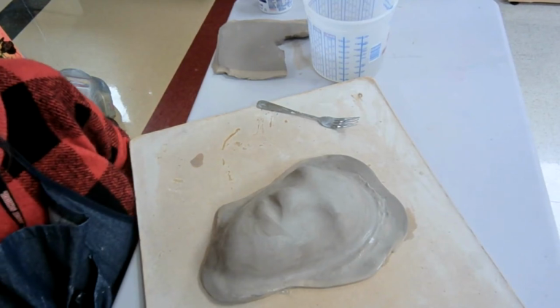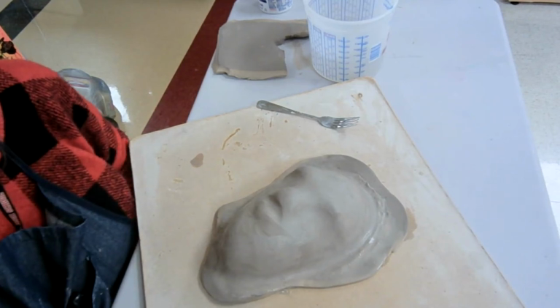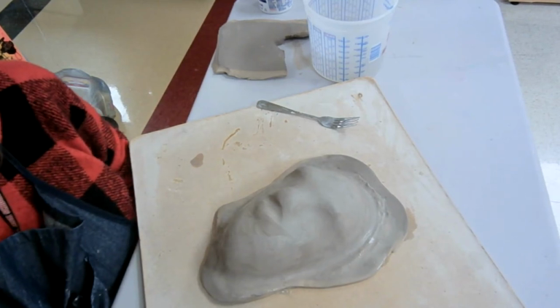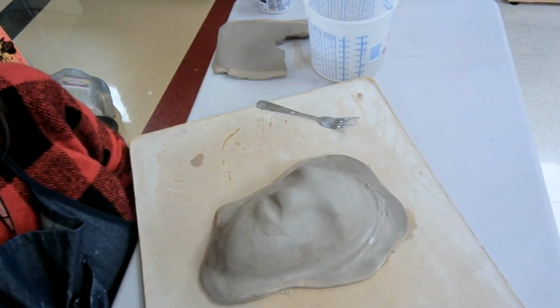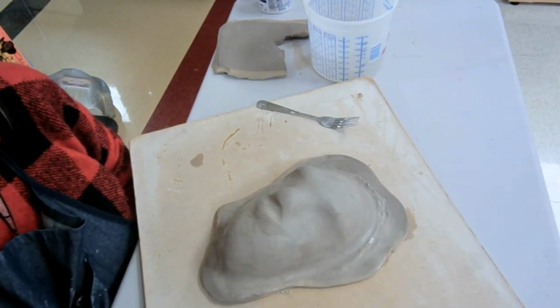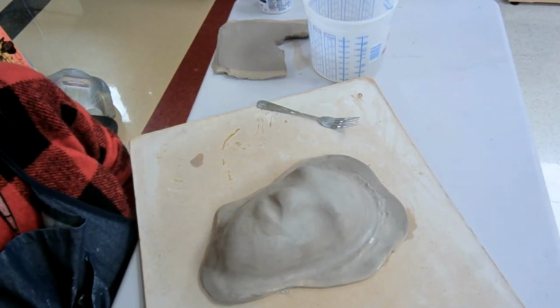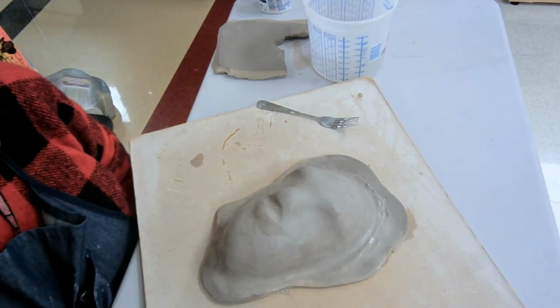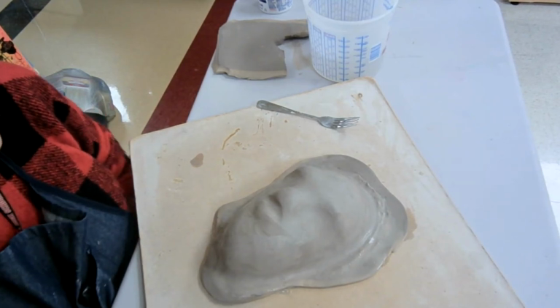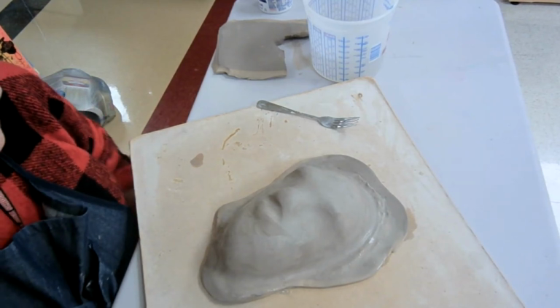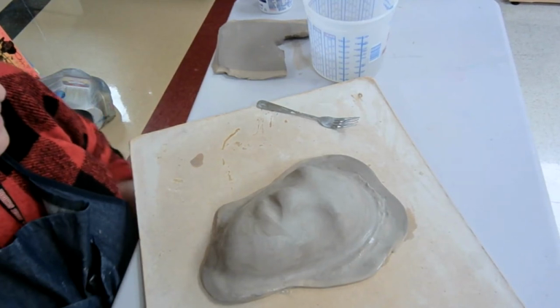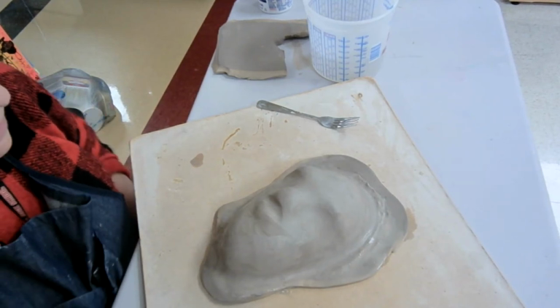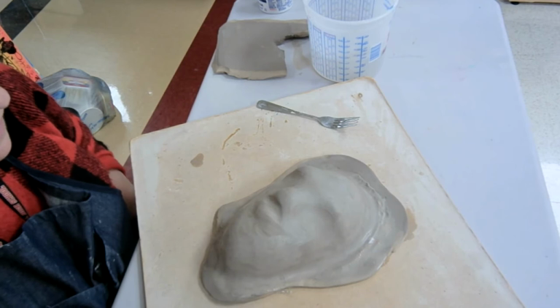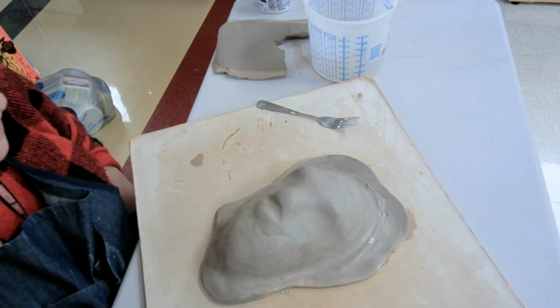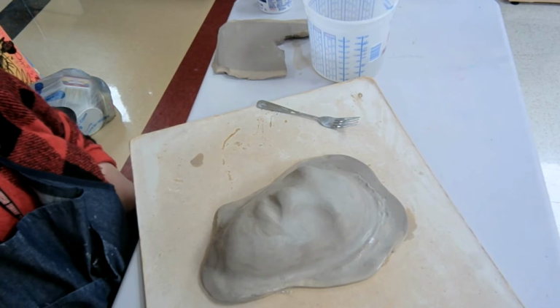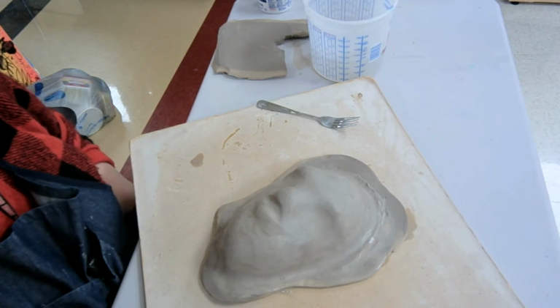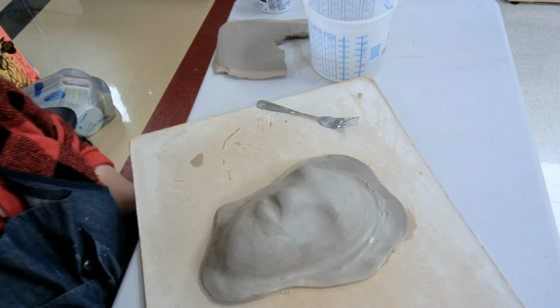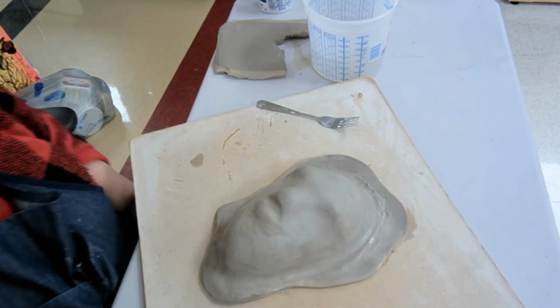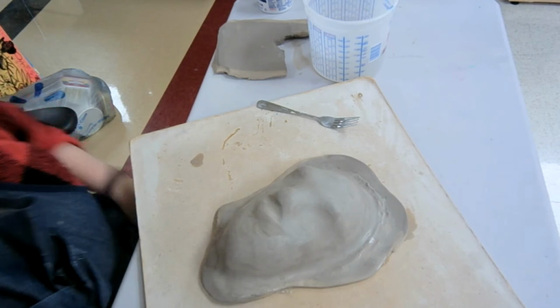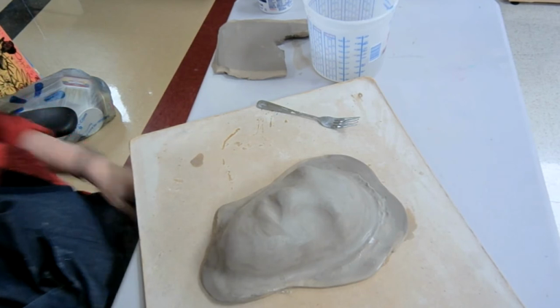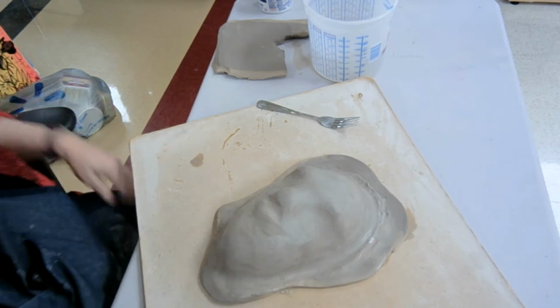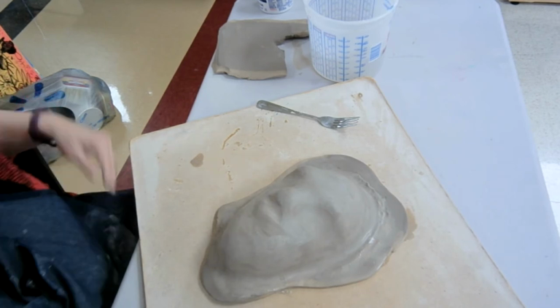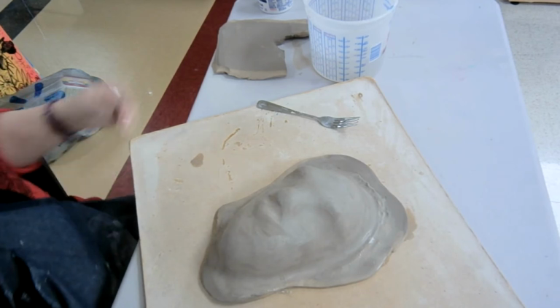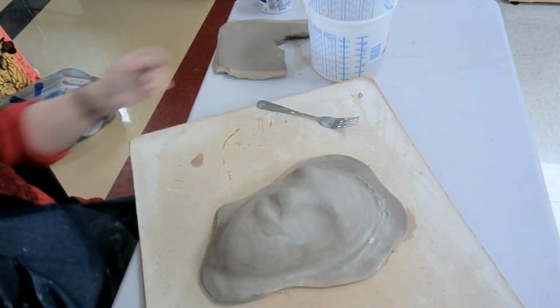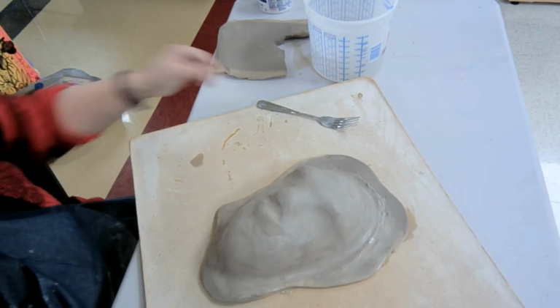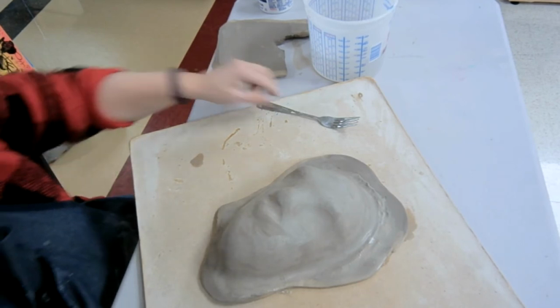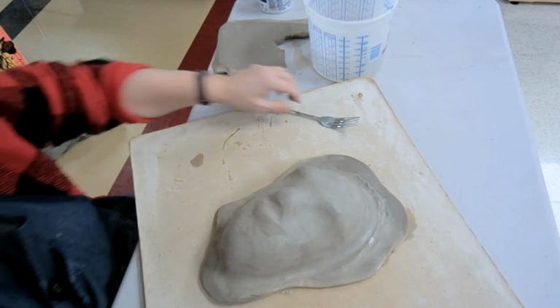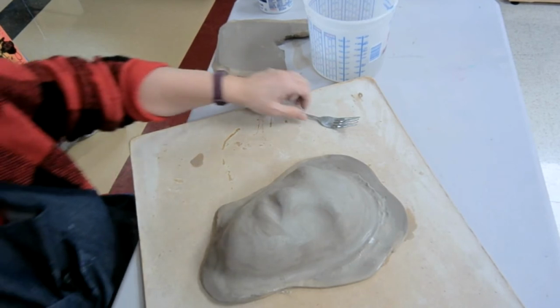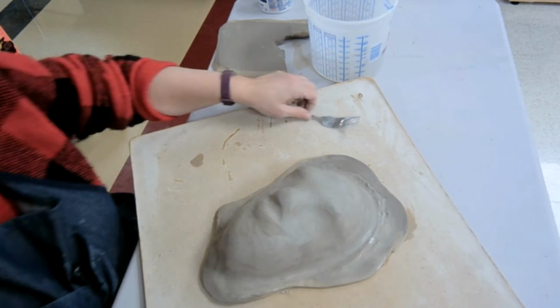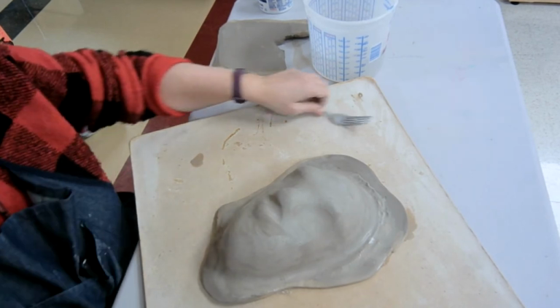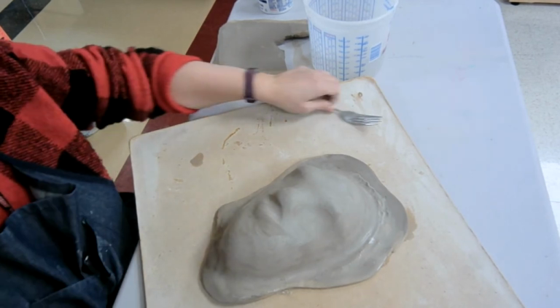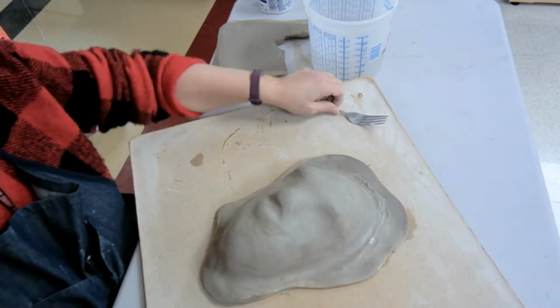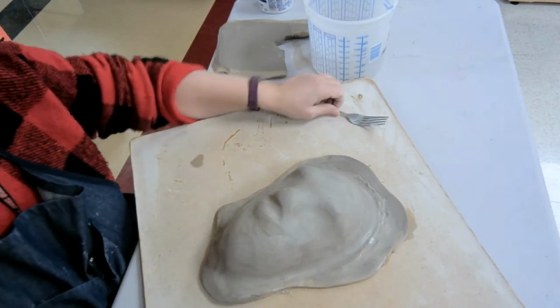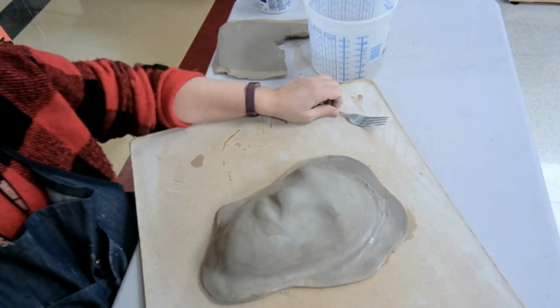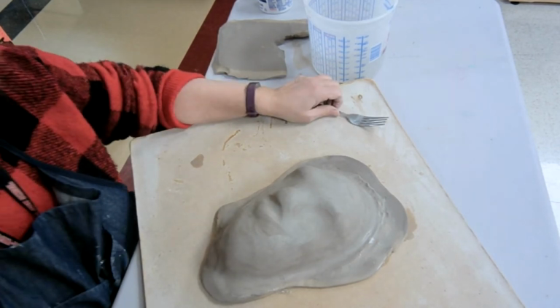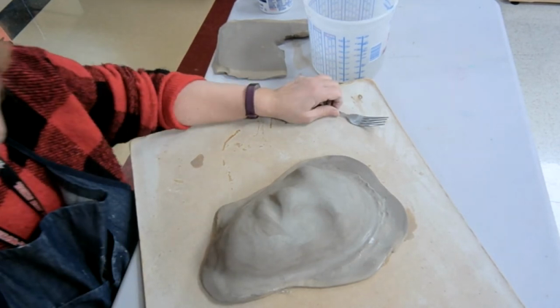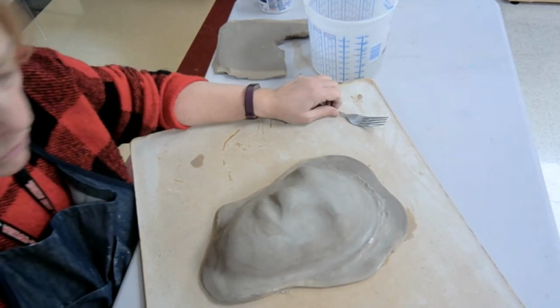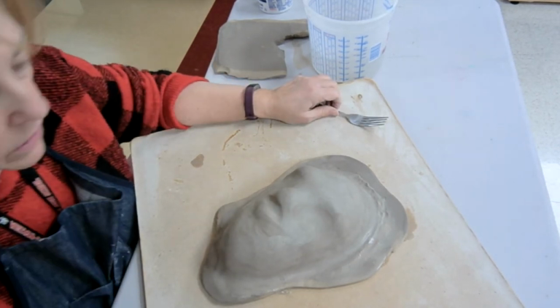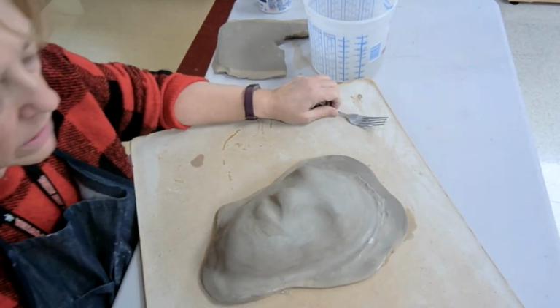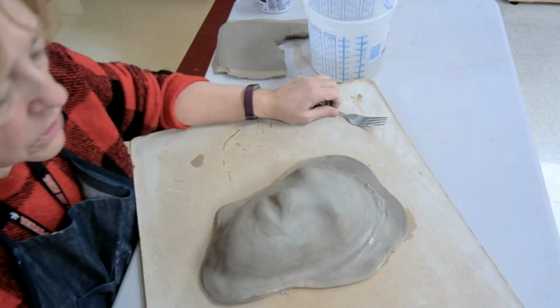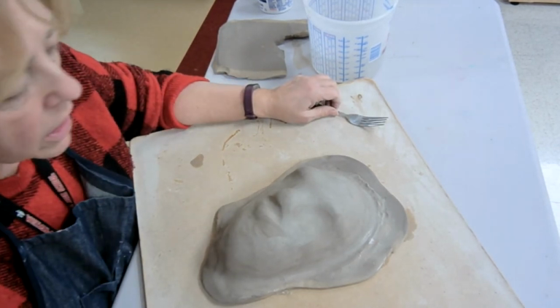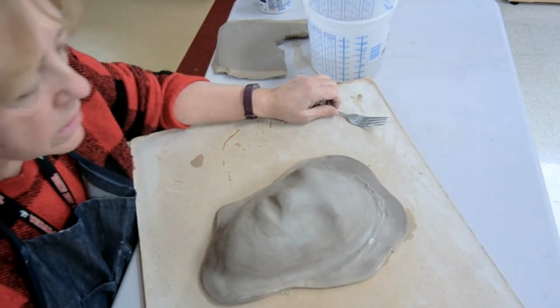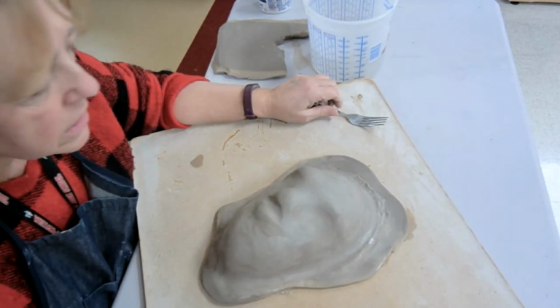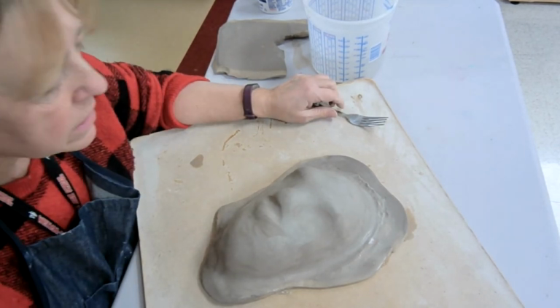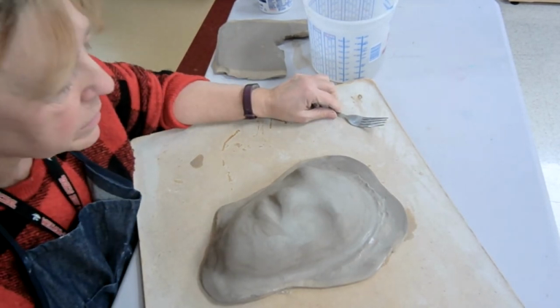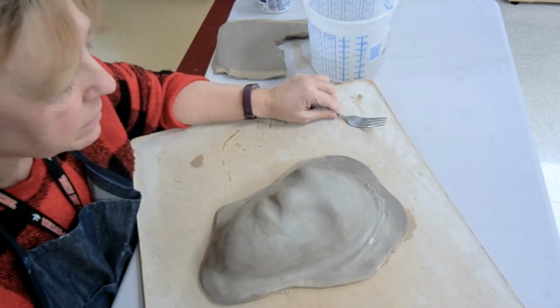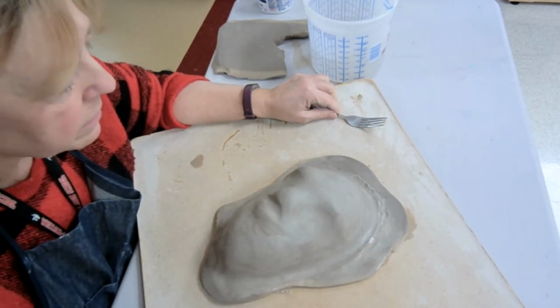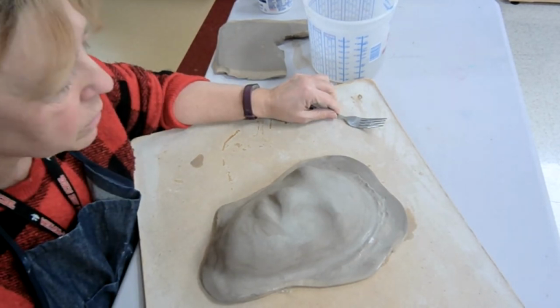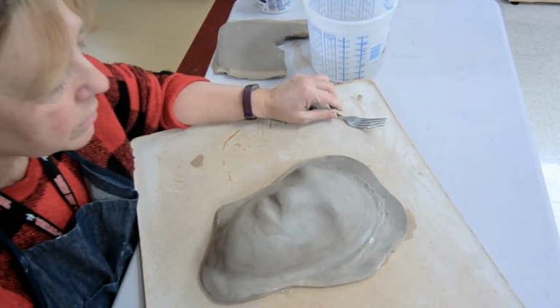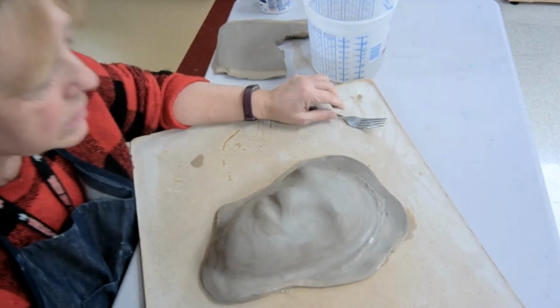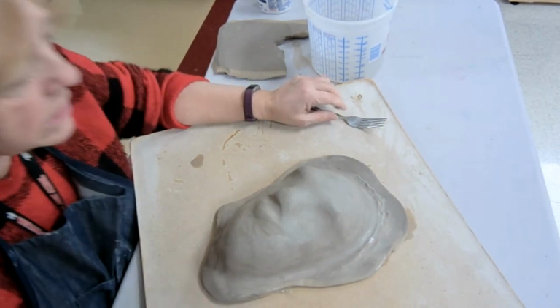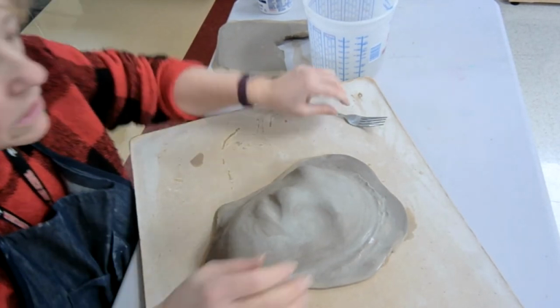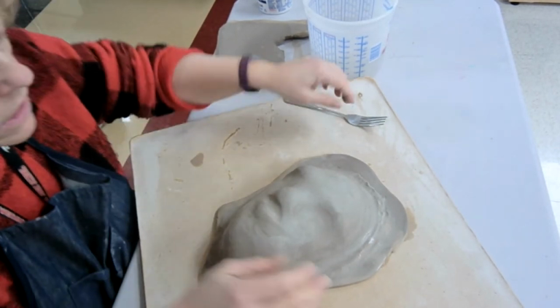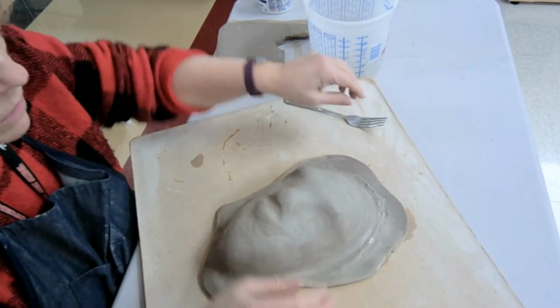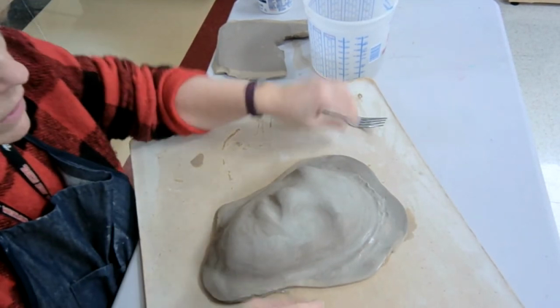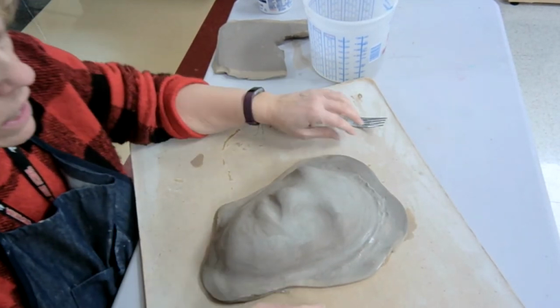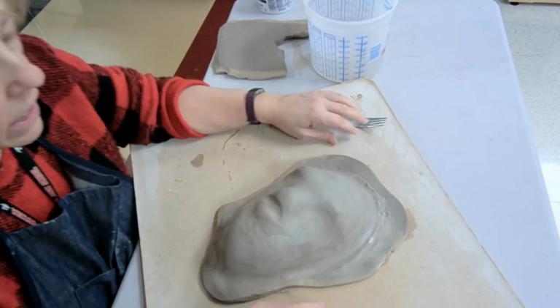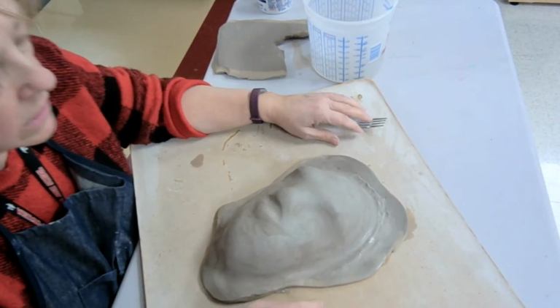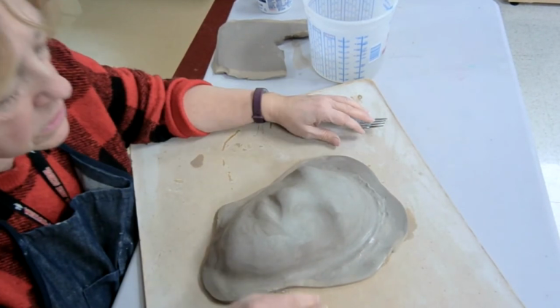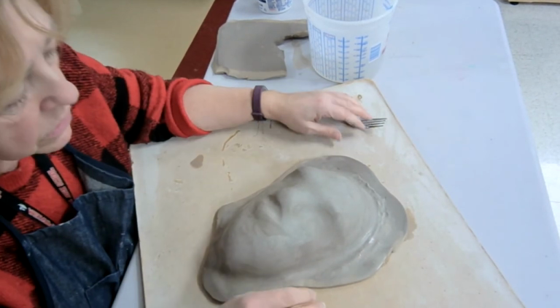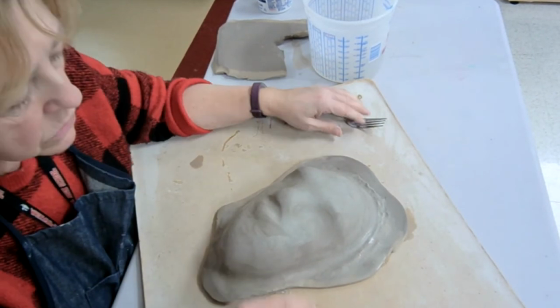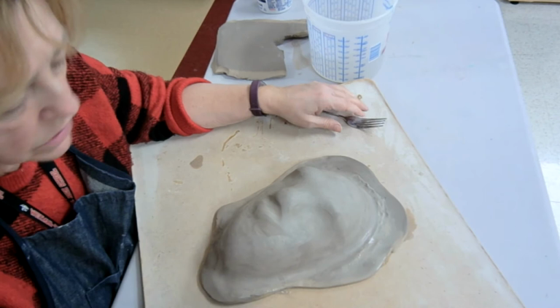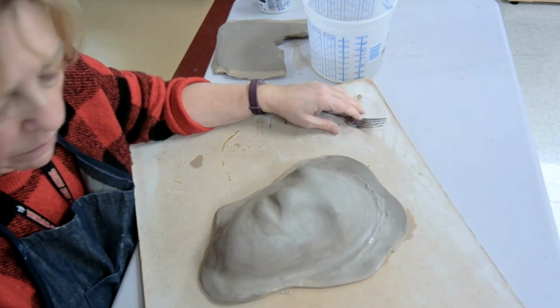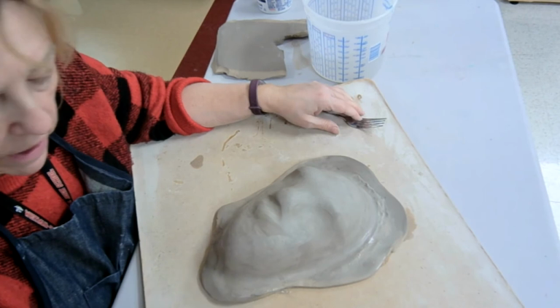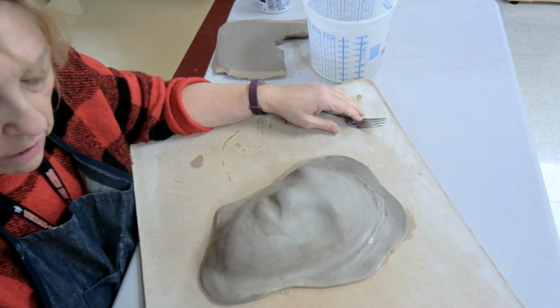Hi everybody, it's Mrs. Maher. I just wanted to do a quick video that talked a little bit more in detail about eyes, nose, and mouth.